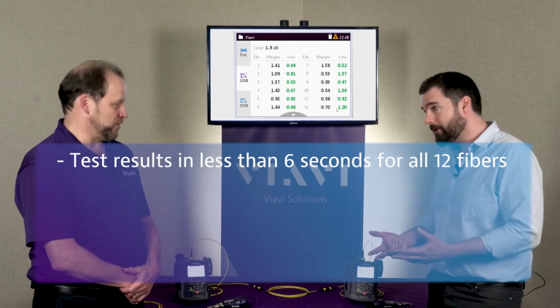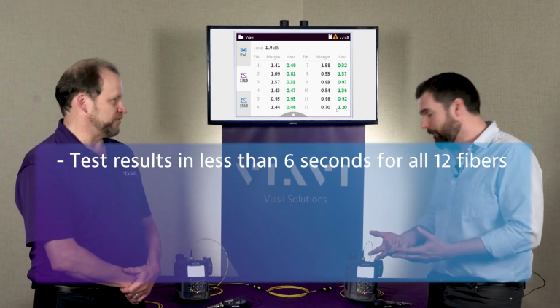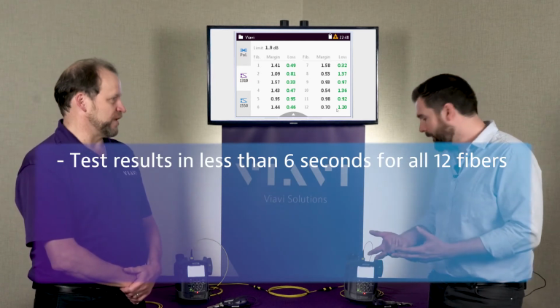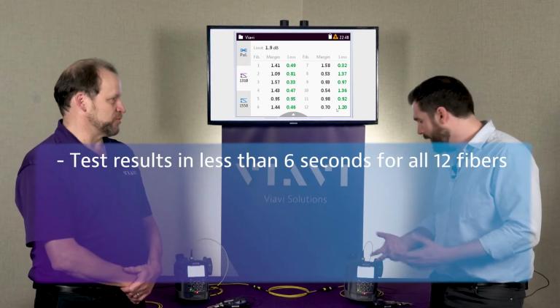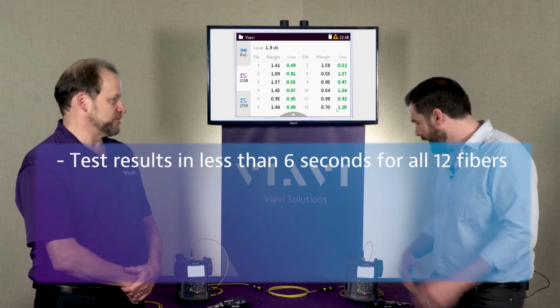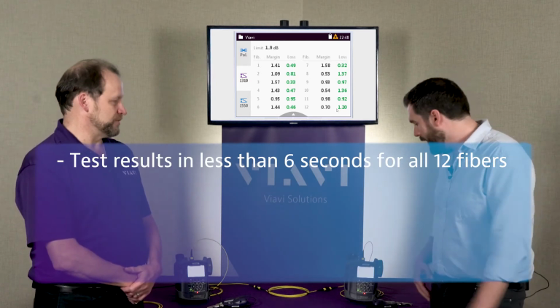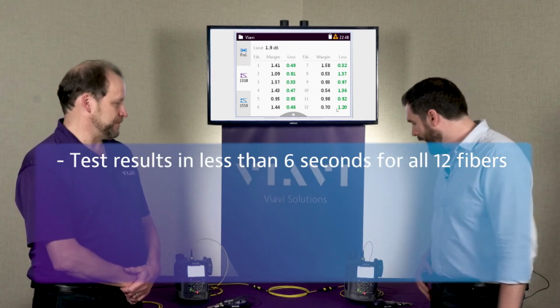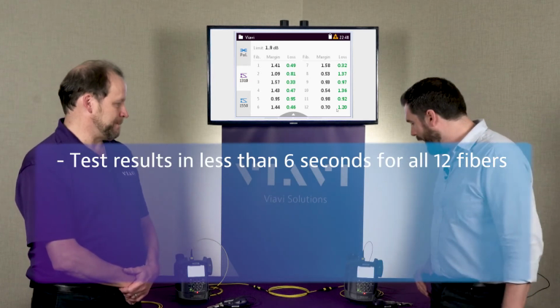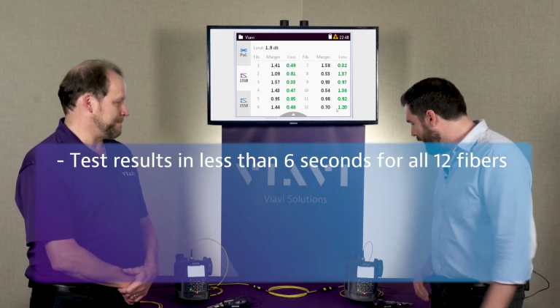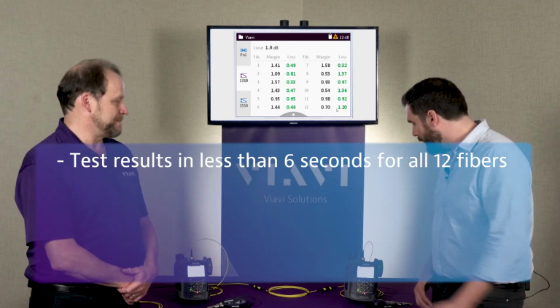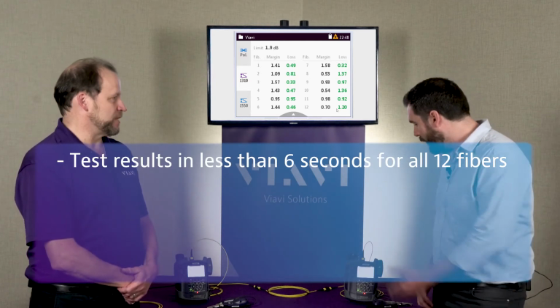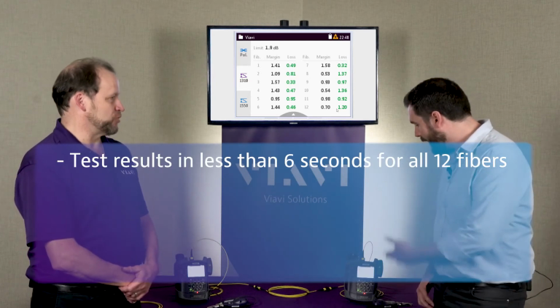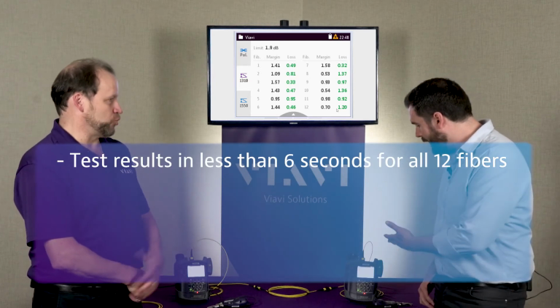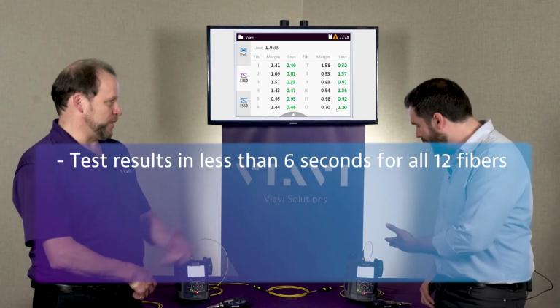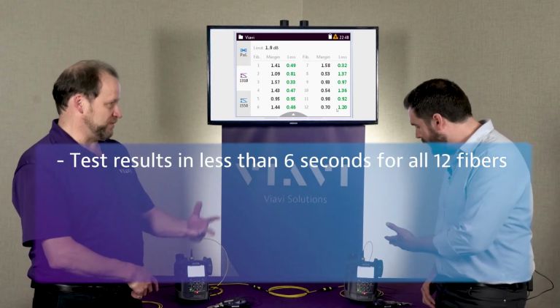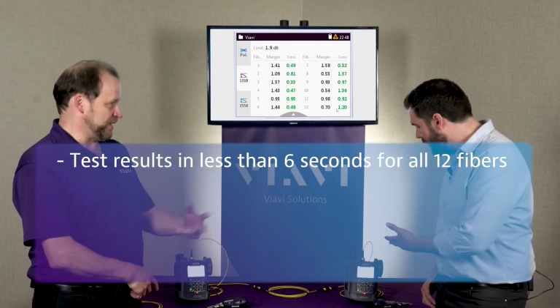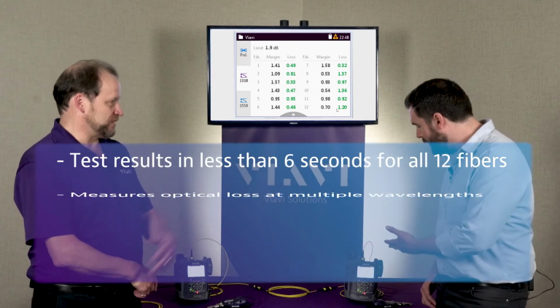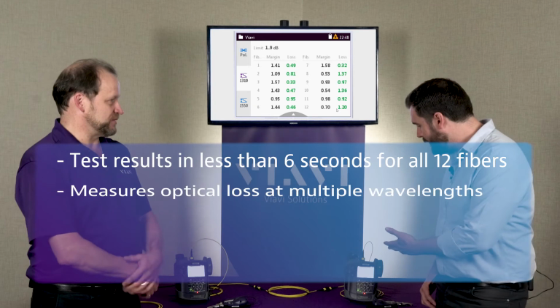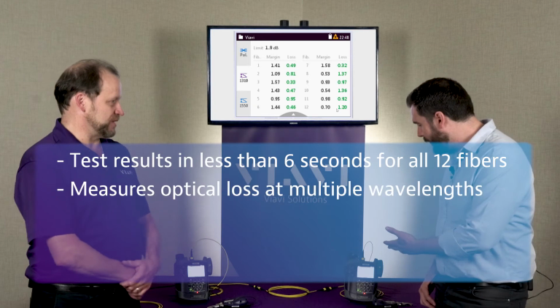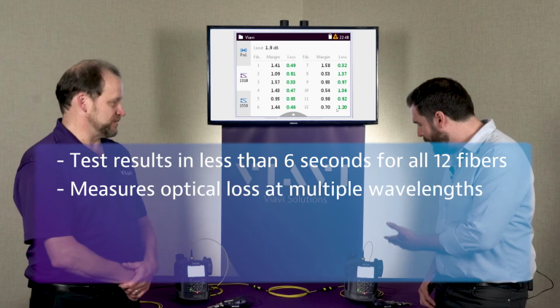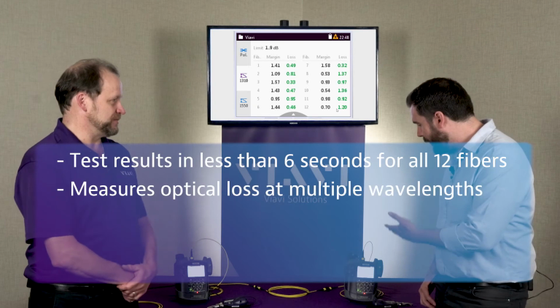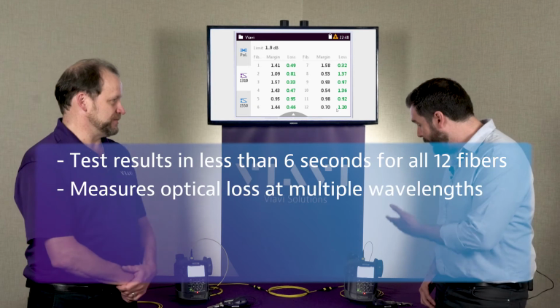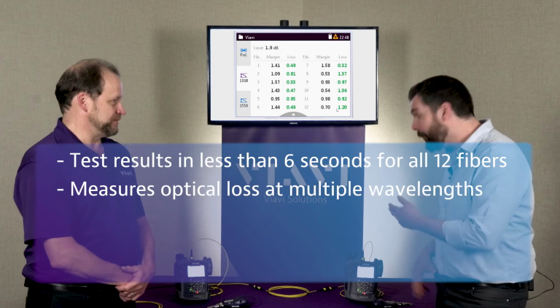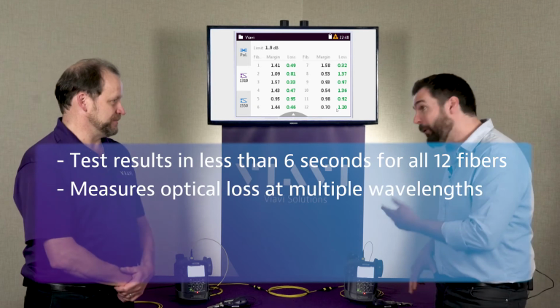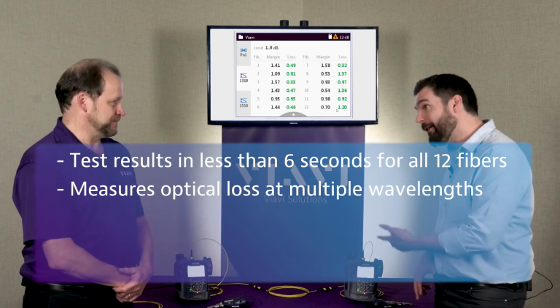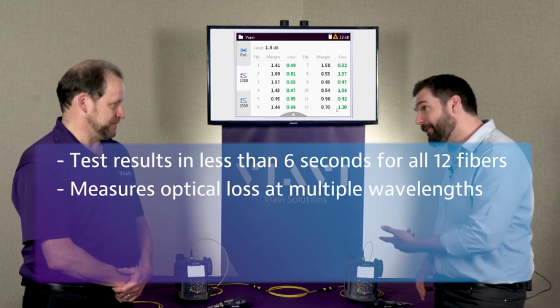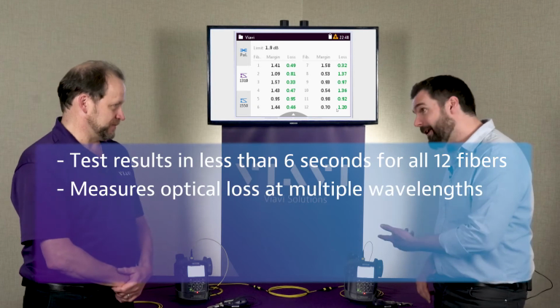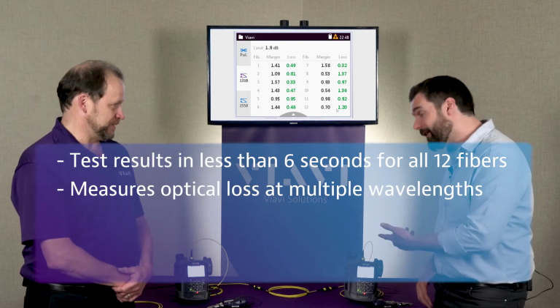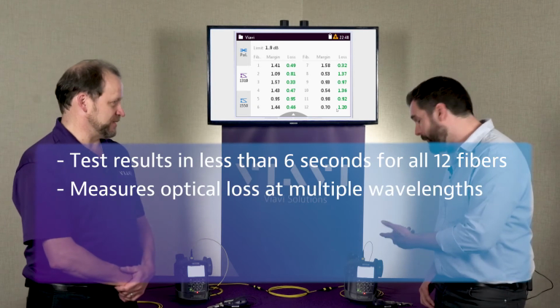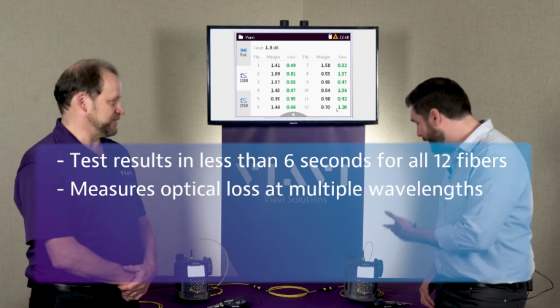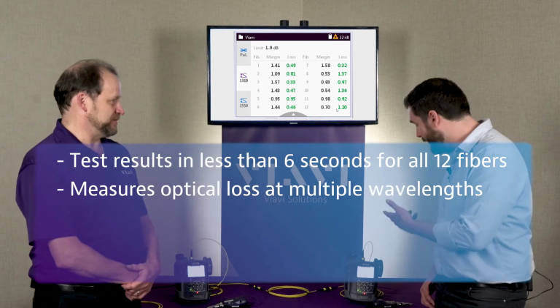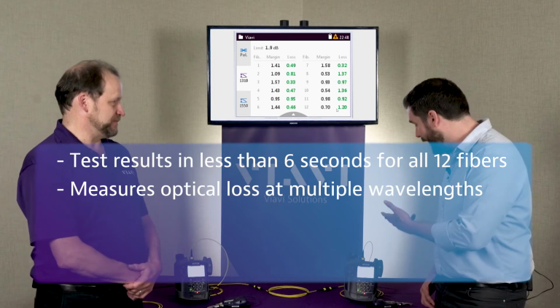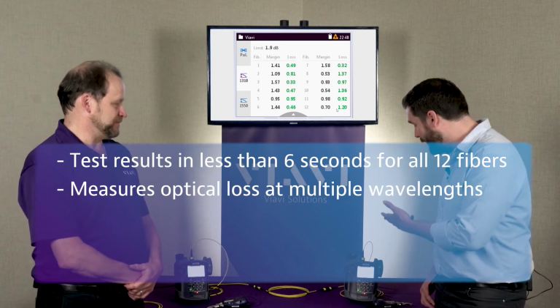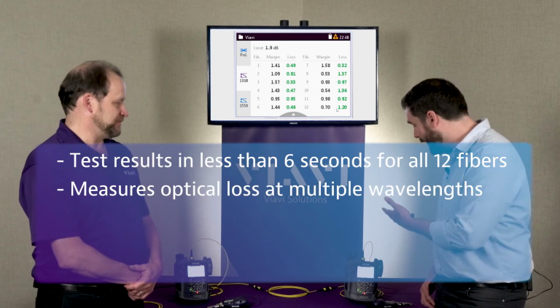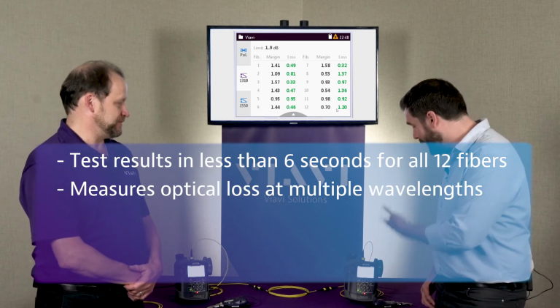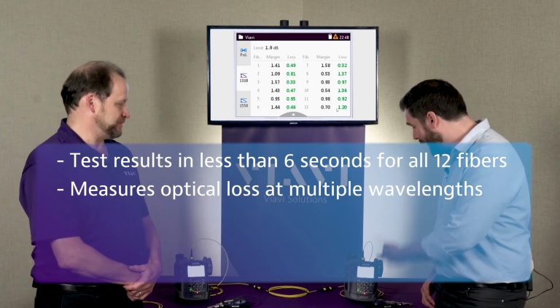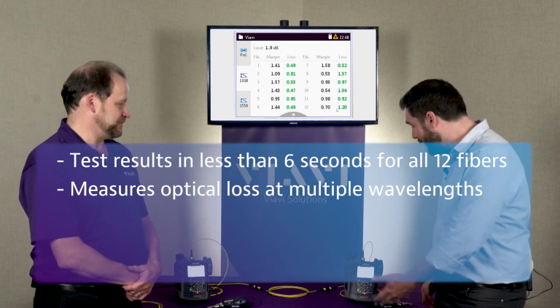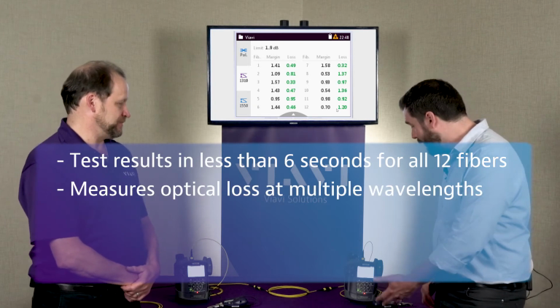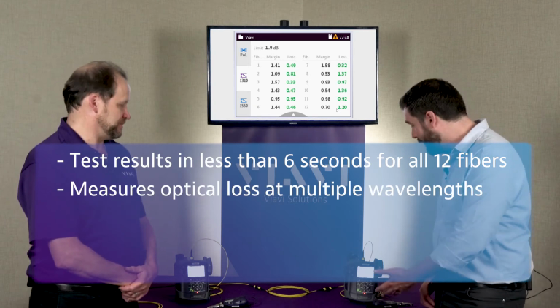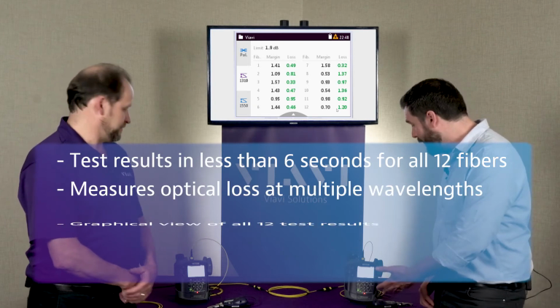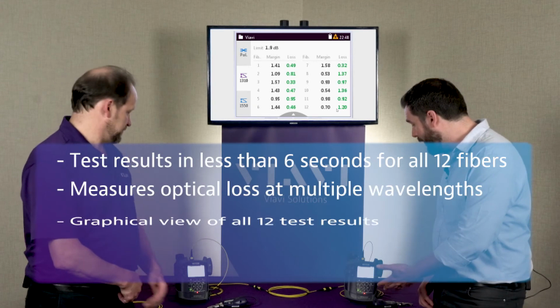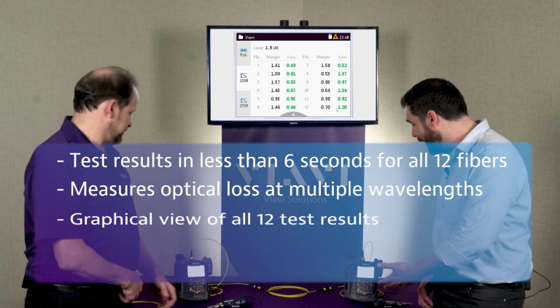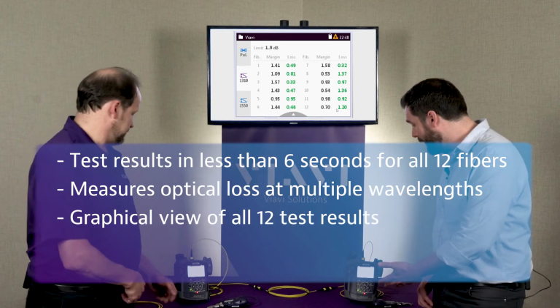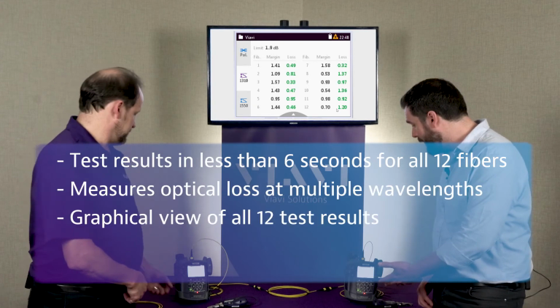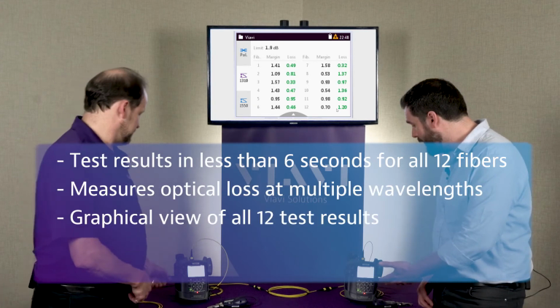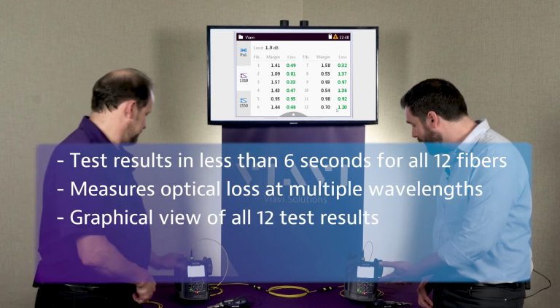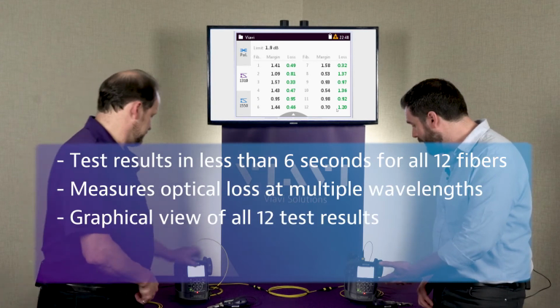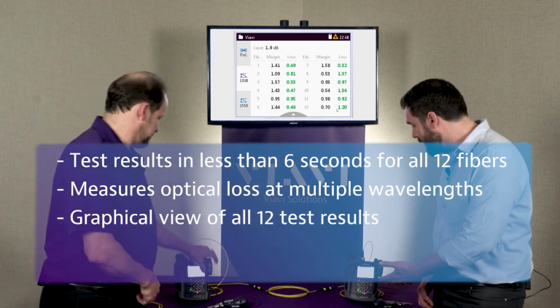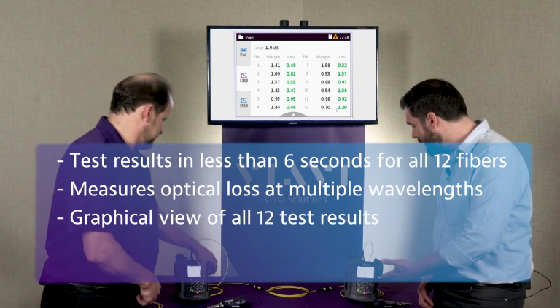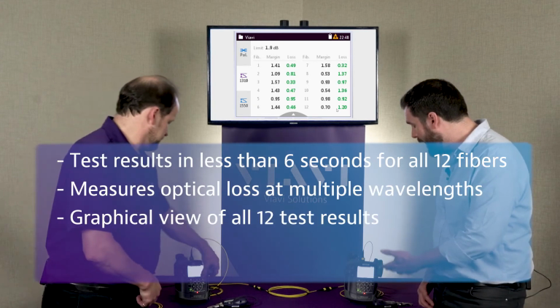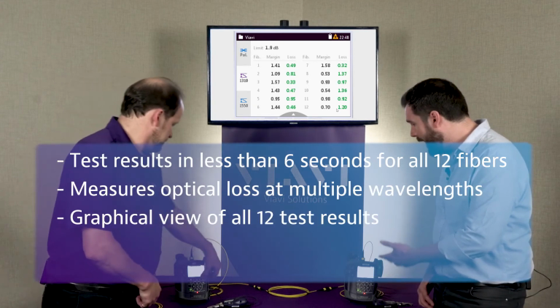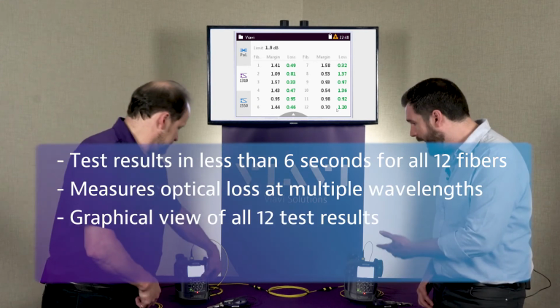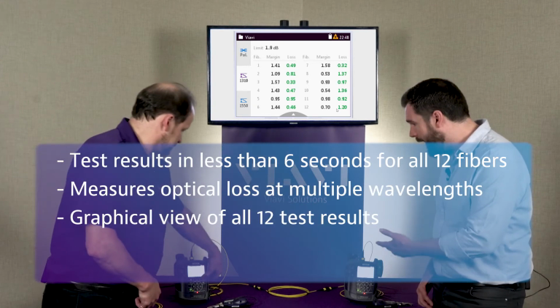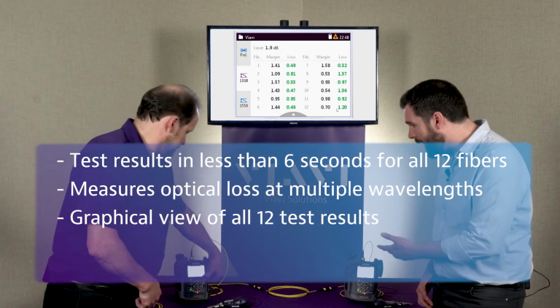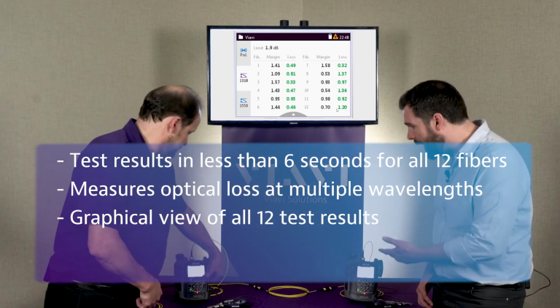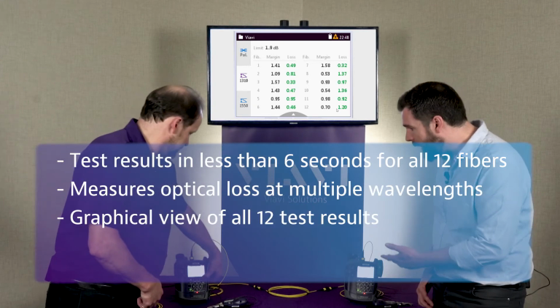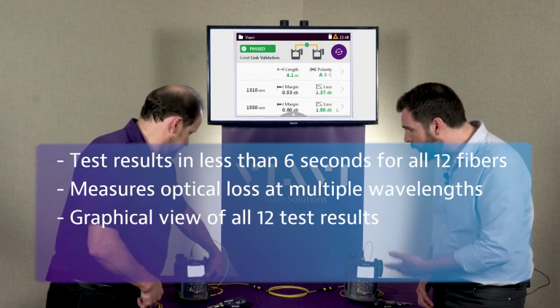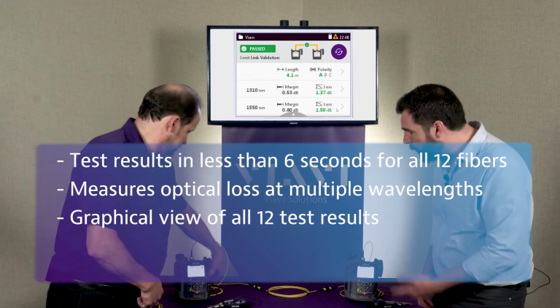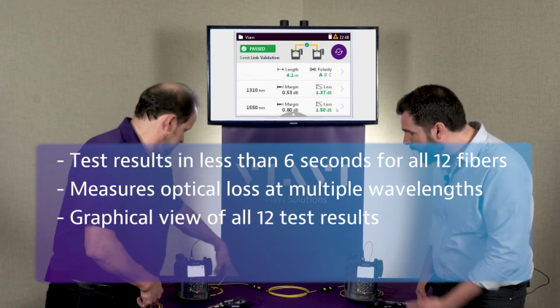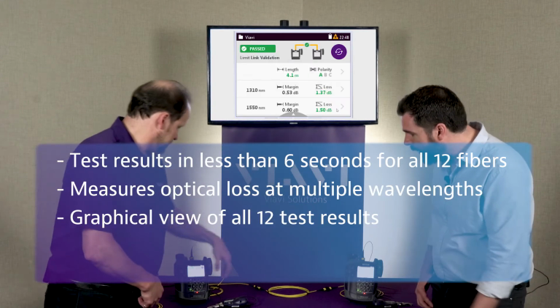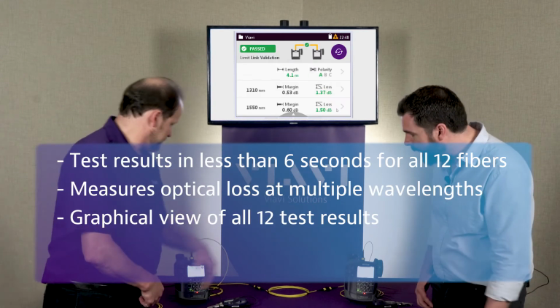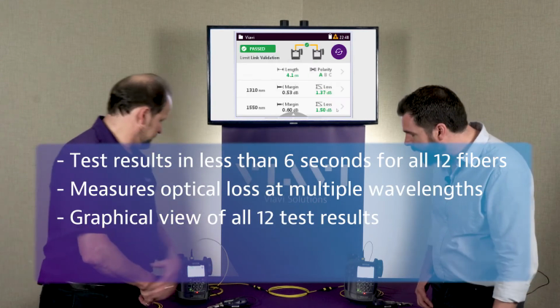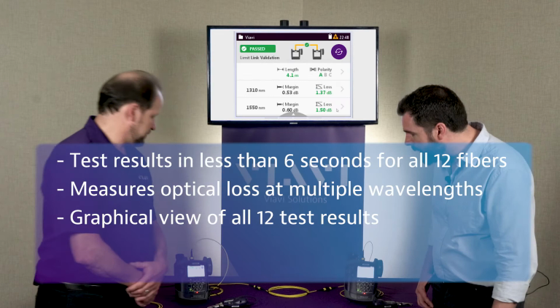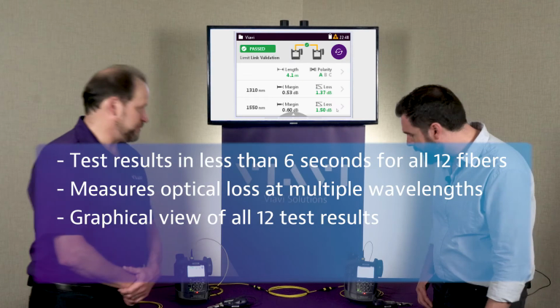Test results in six seconds for all 12 fibers at two wavelengths. We've got a graphical view of all the results as well.